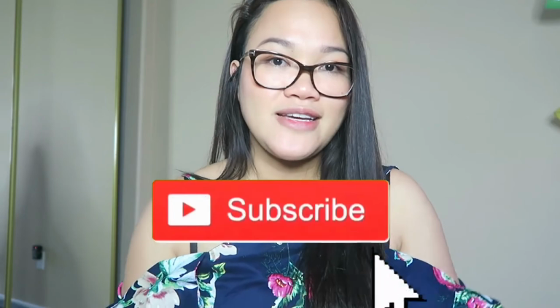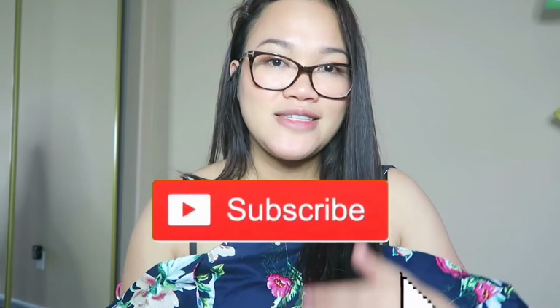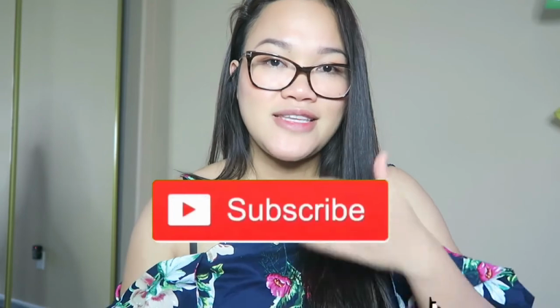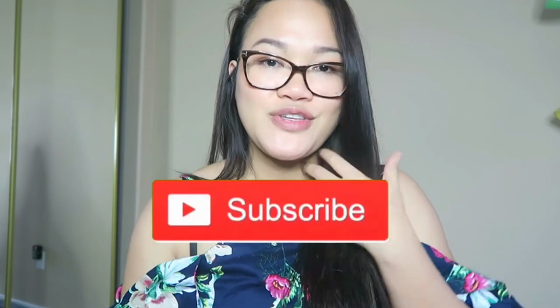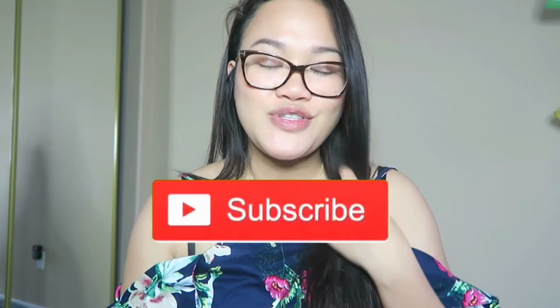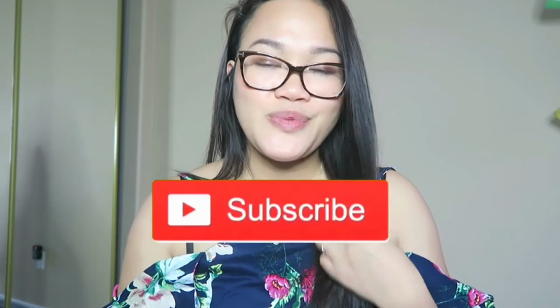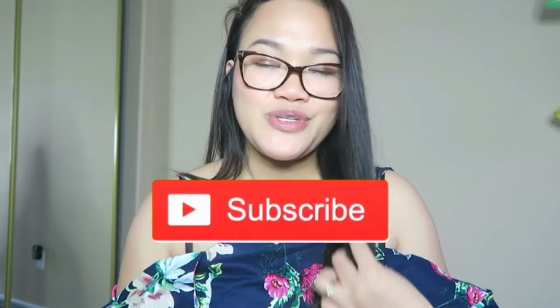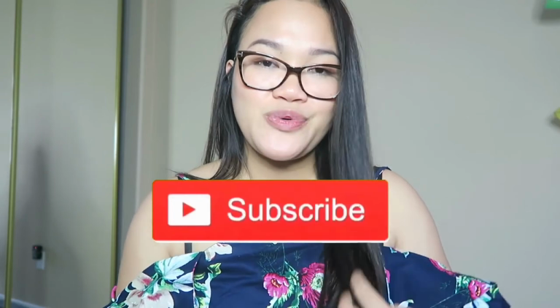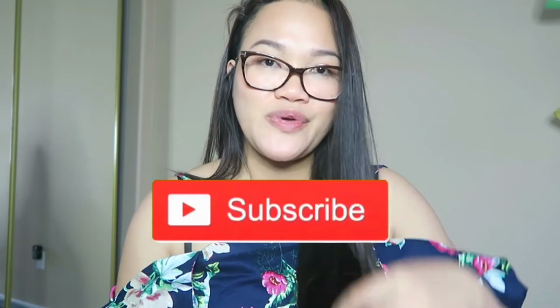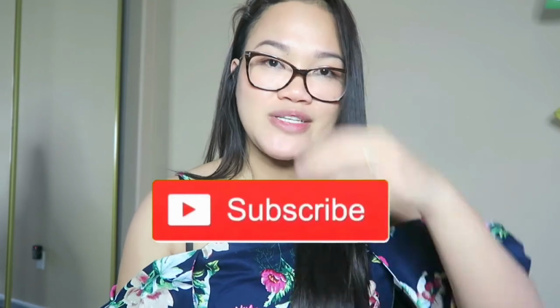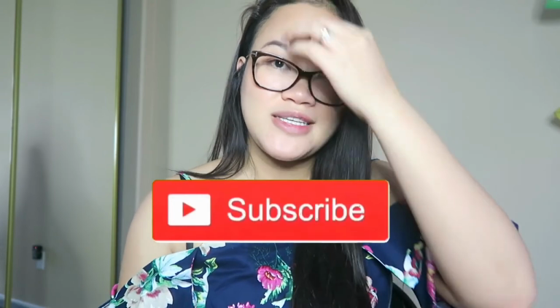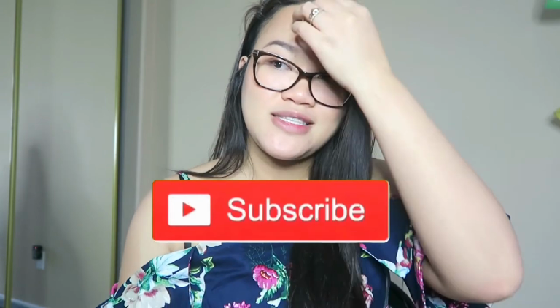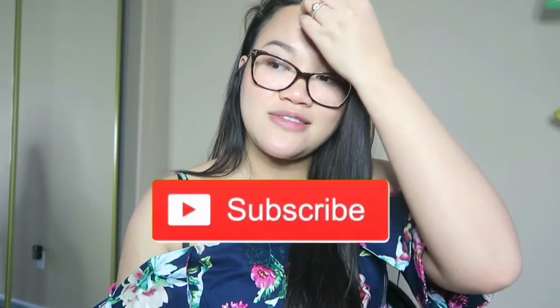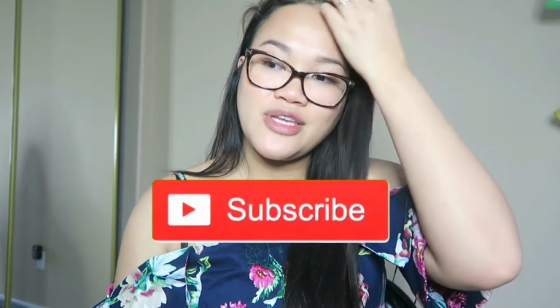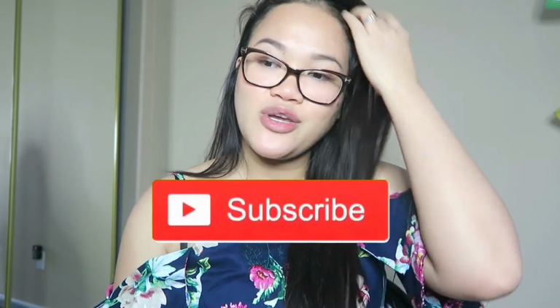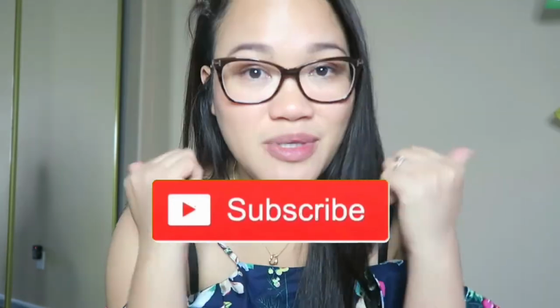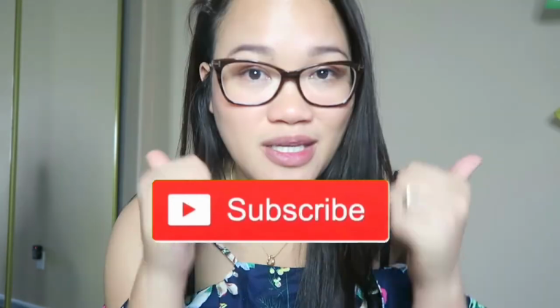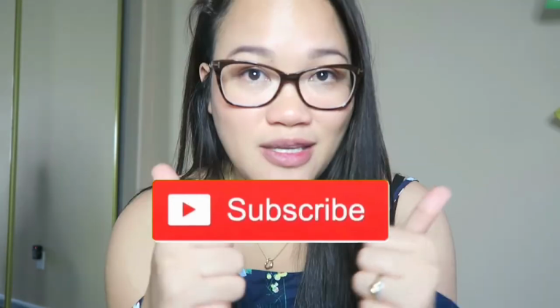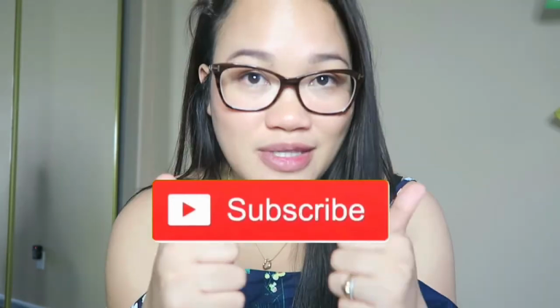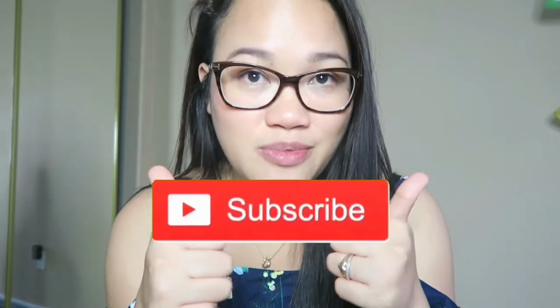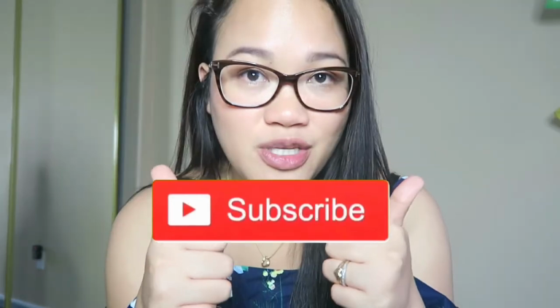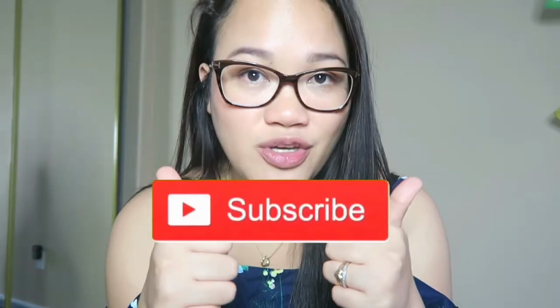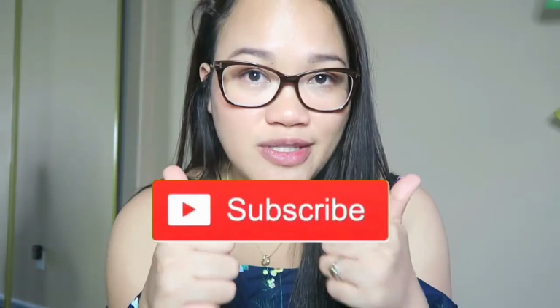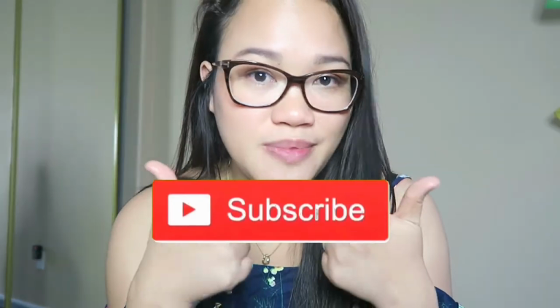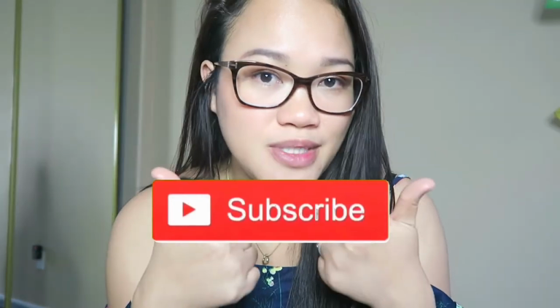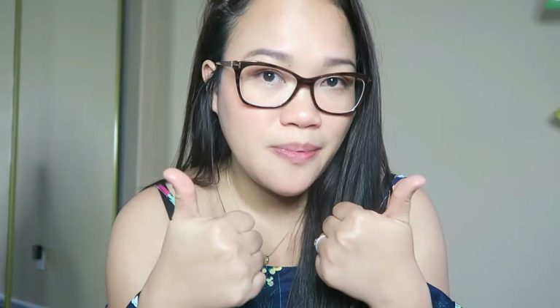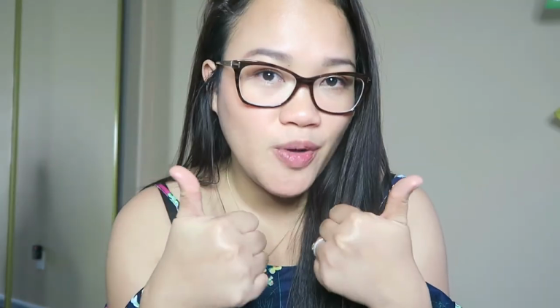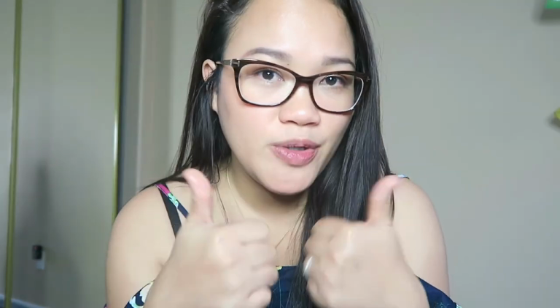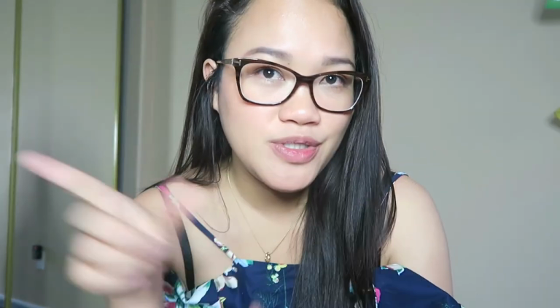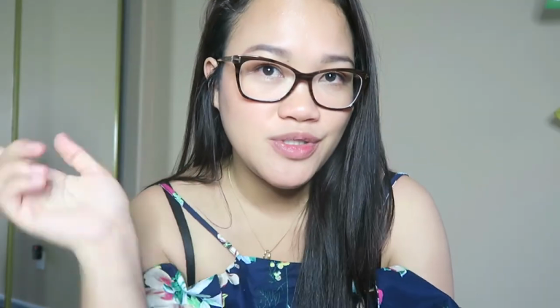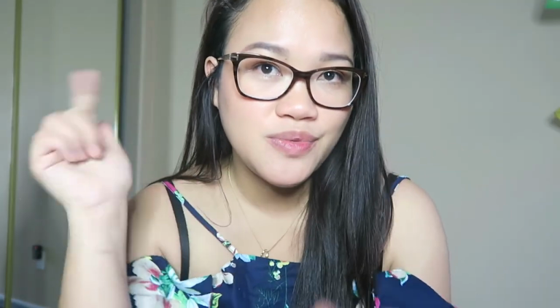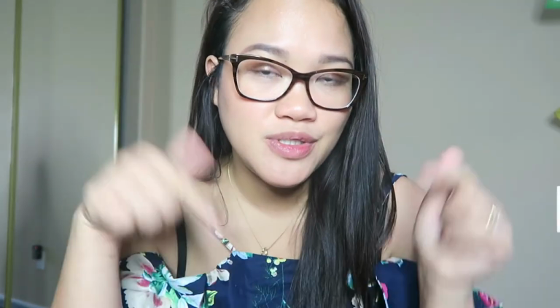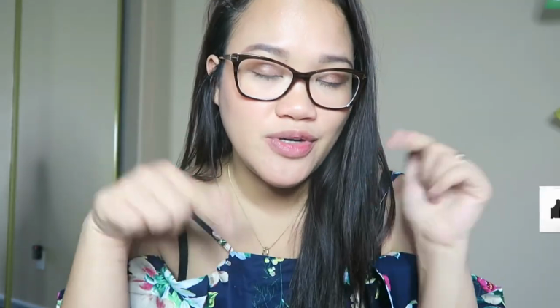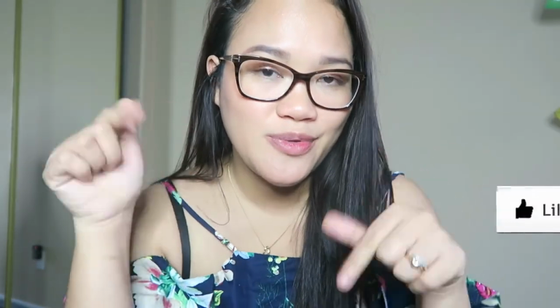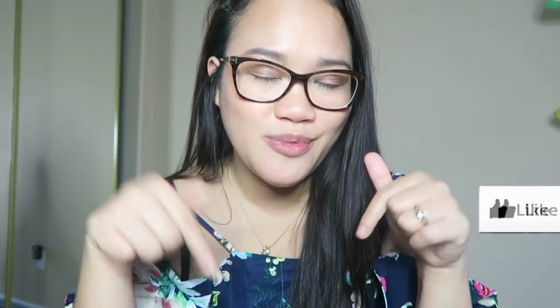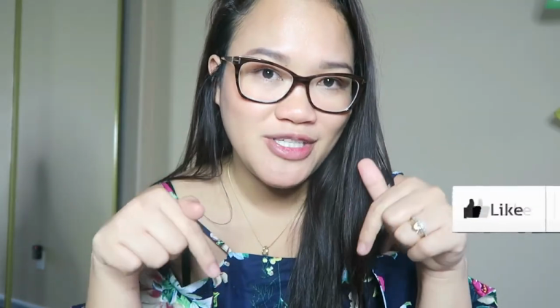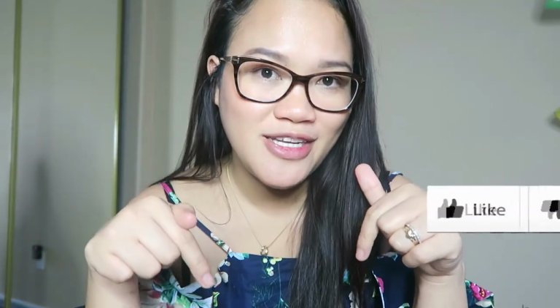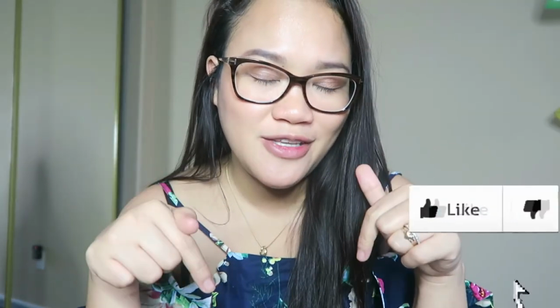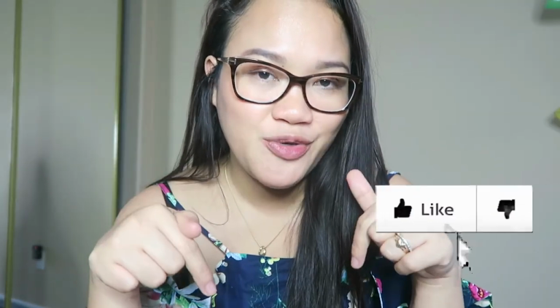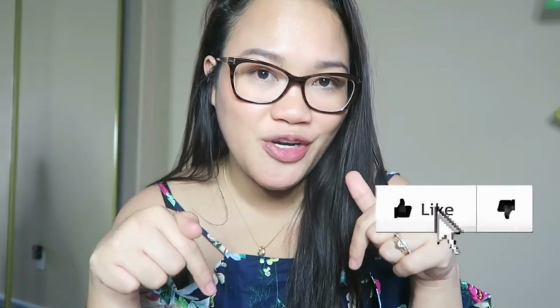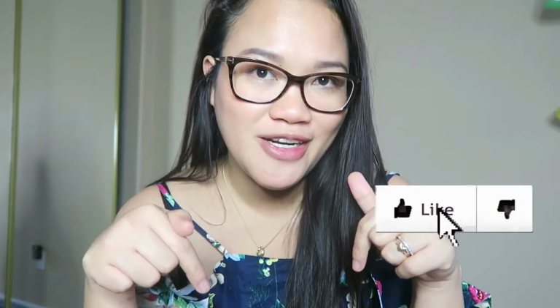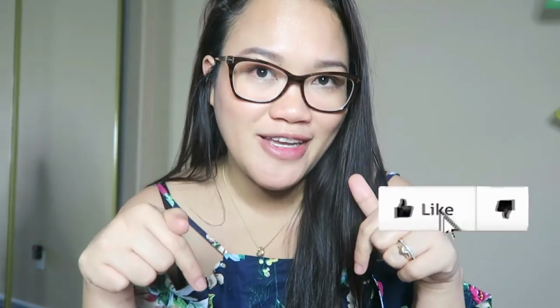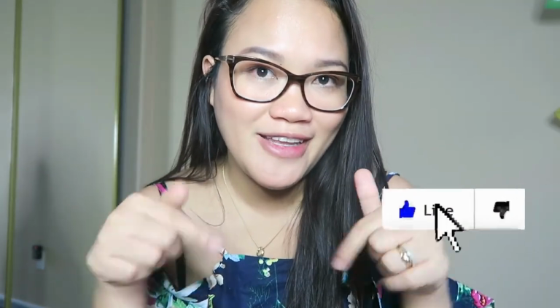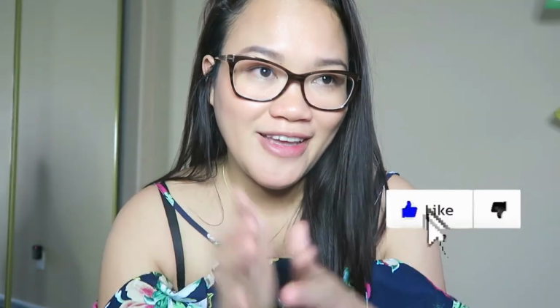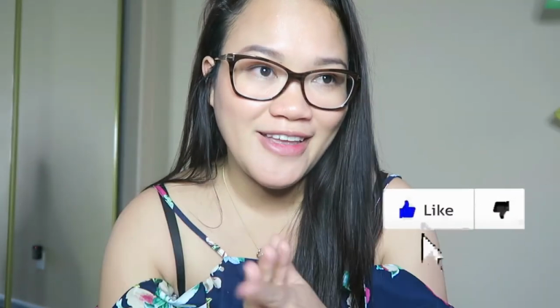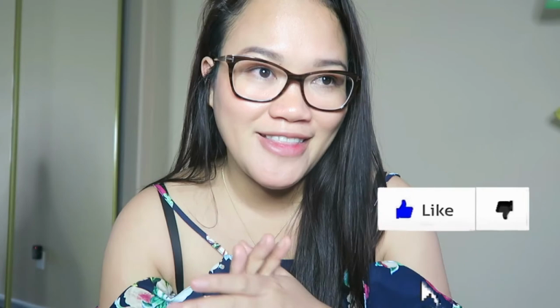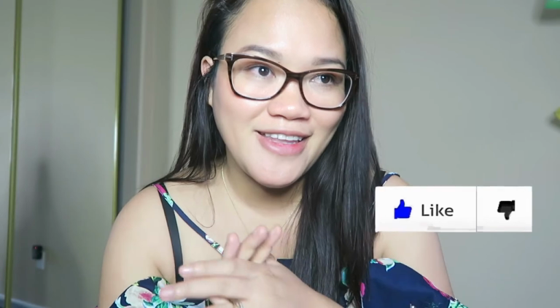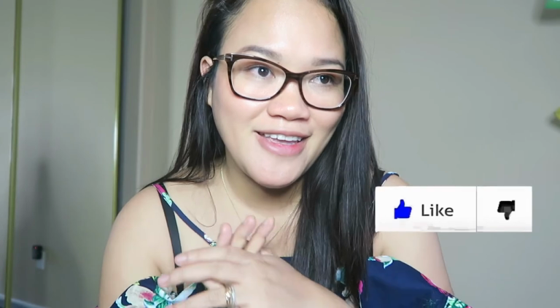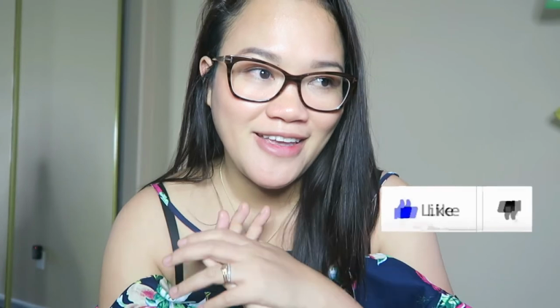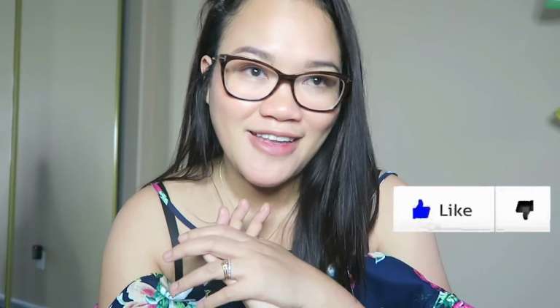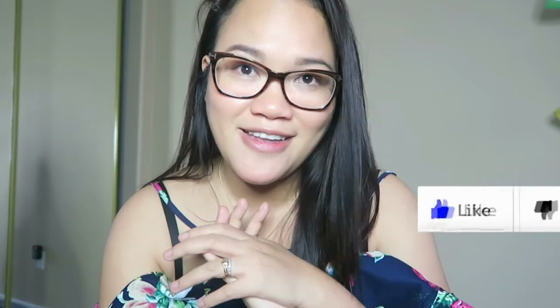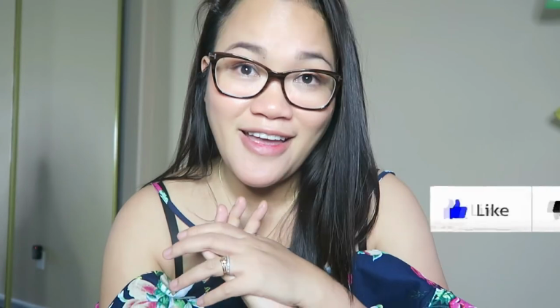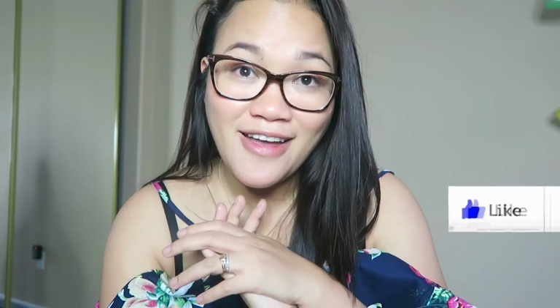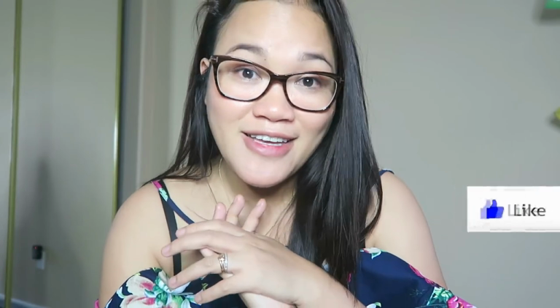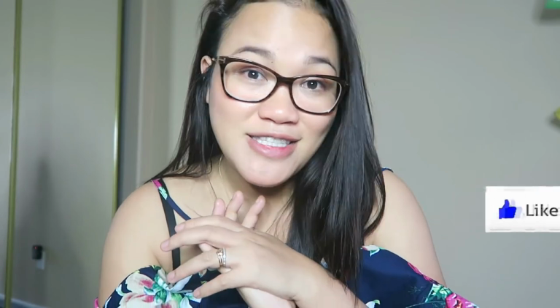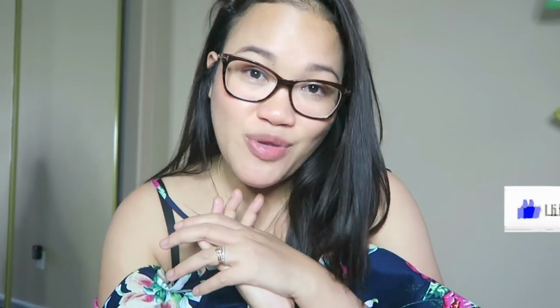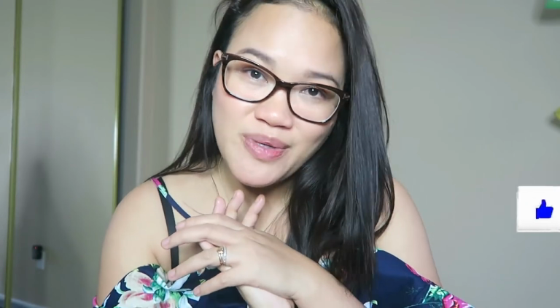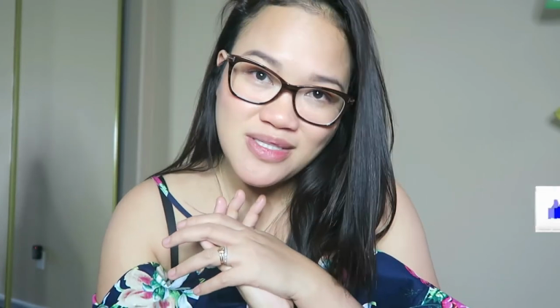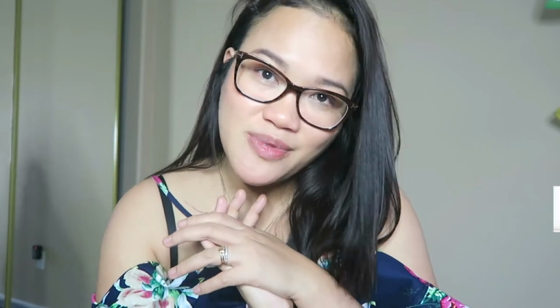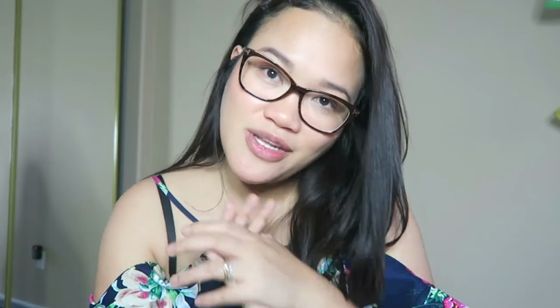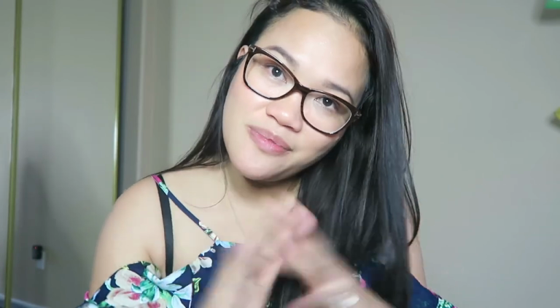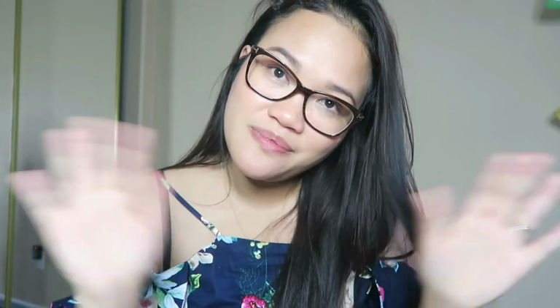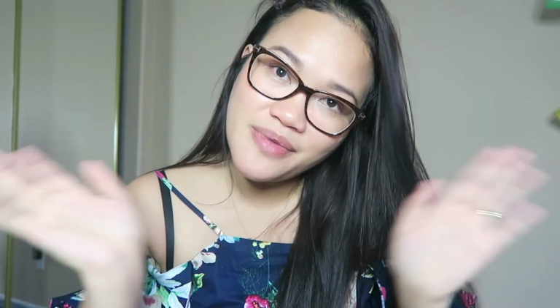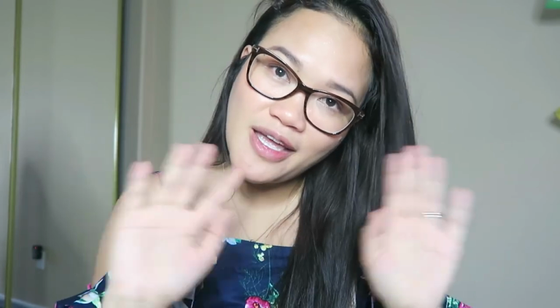That's it, guys! Thank you so much for watching this video. Give this video a thumbs up, also subscribe to my channel if you are not yet, and see you in my next video. Bye!